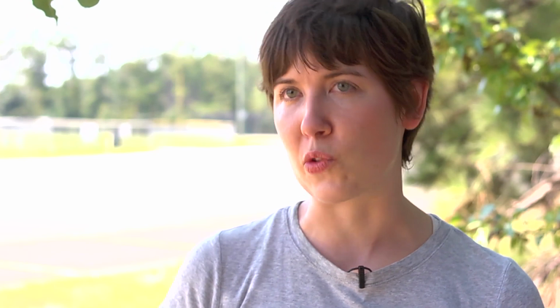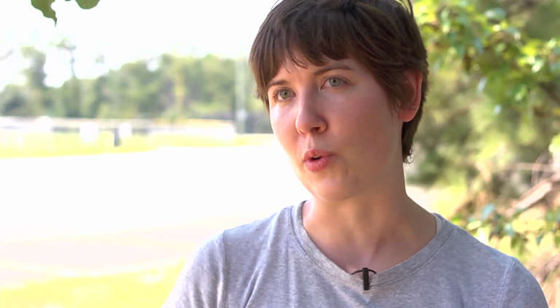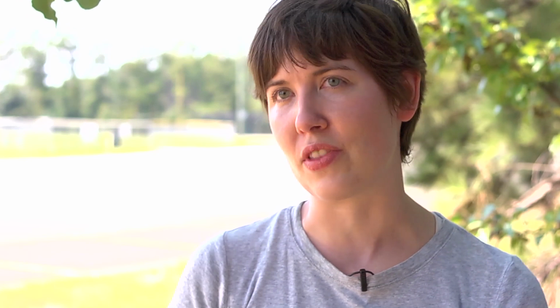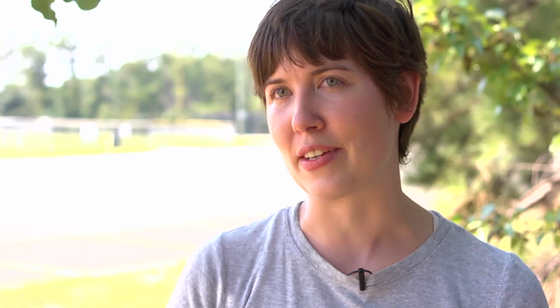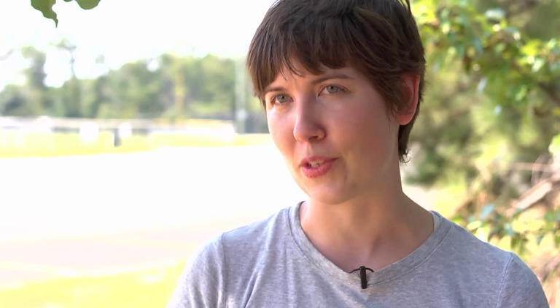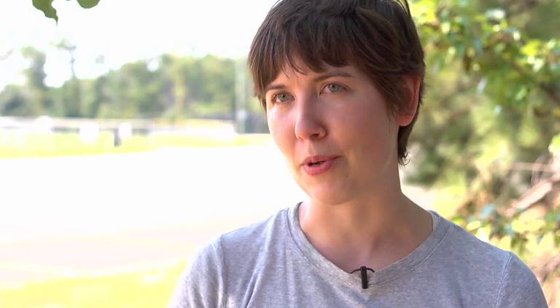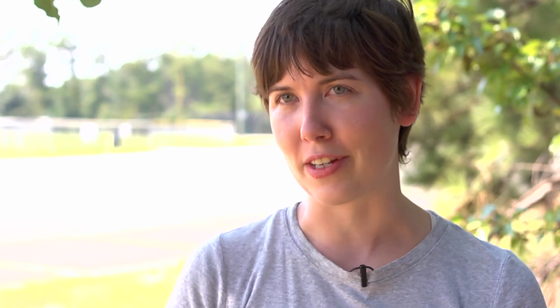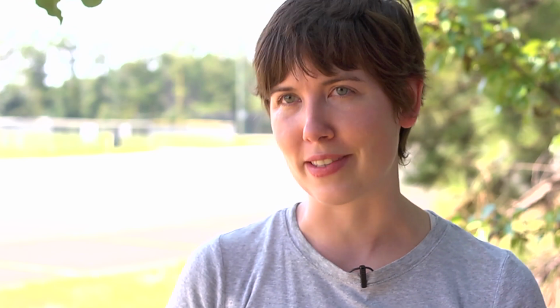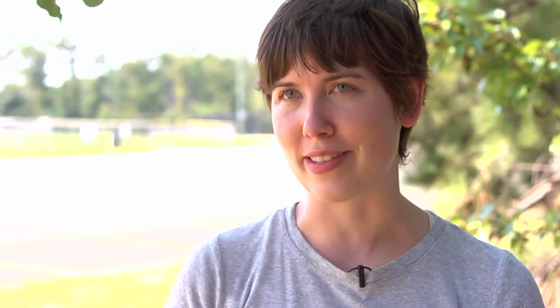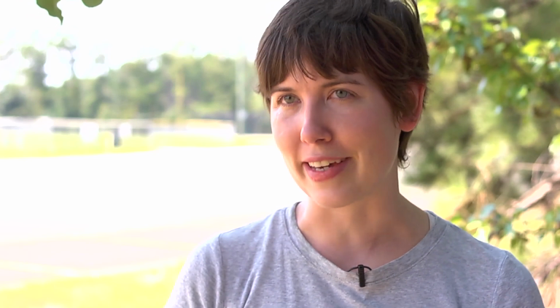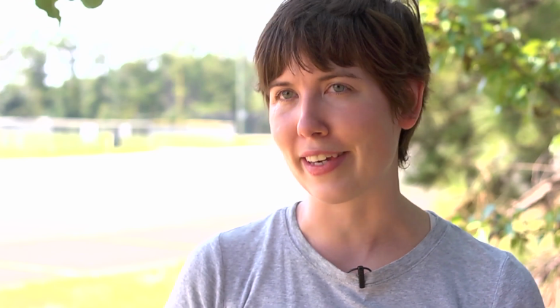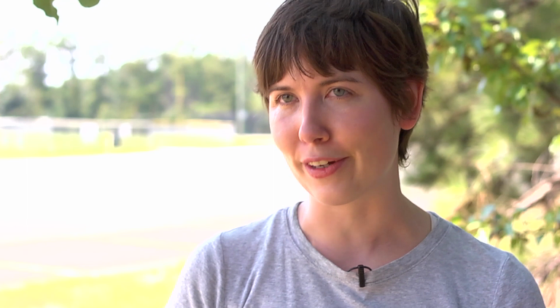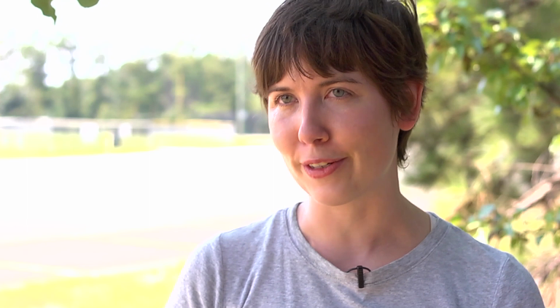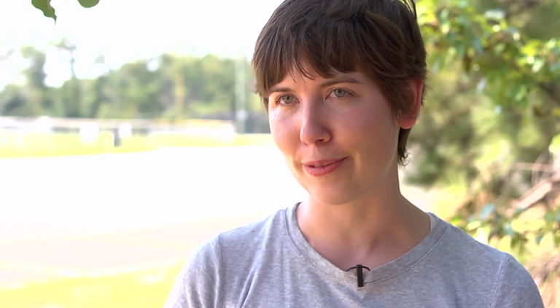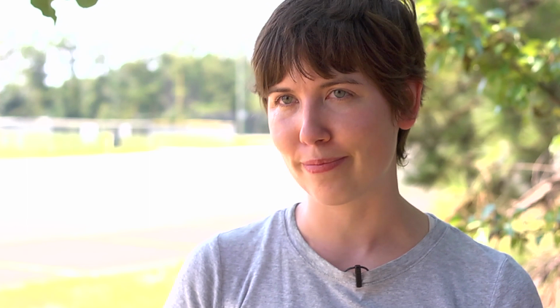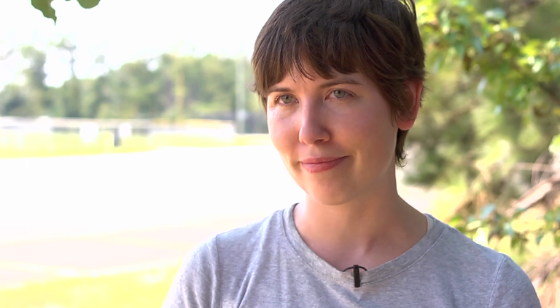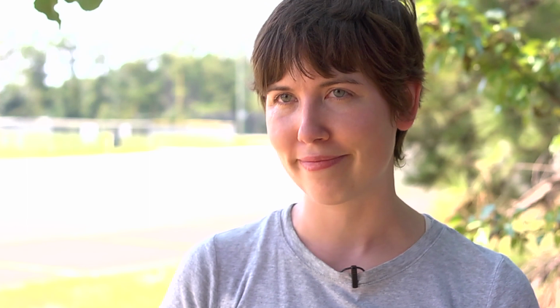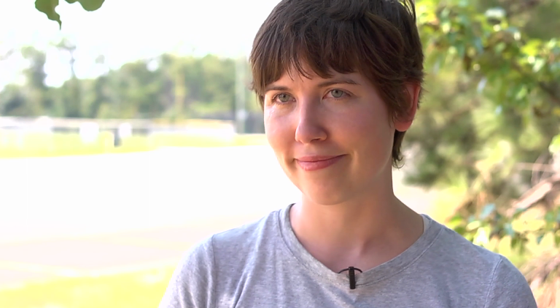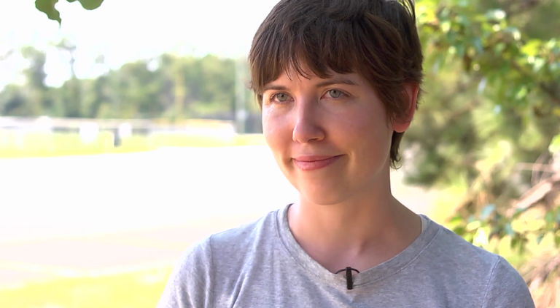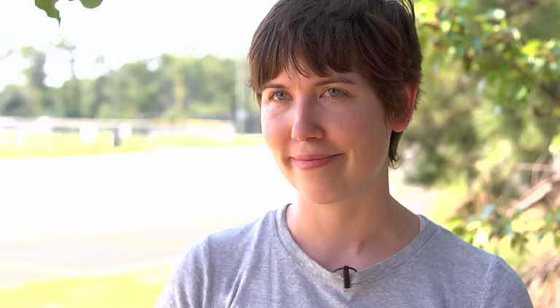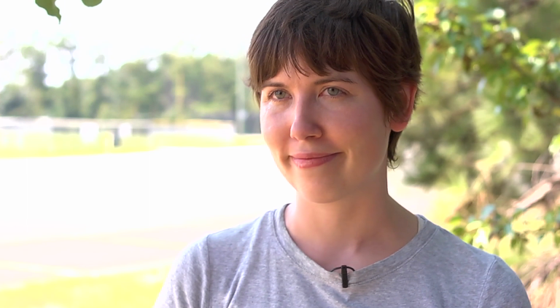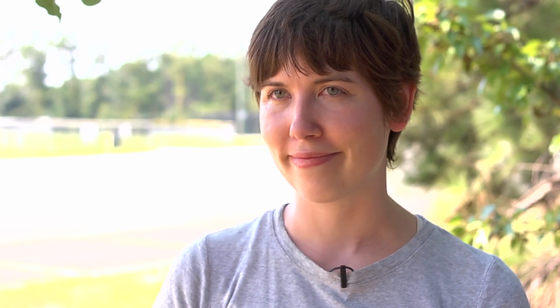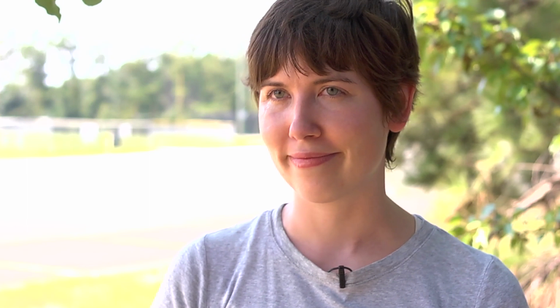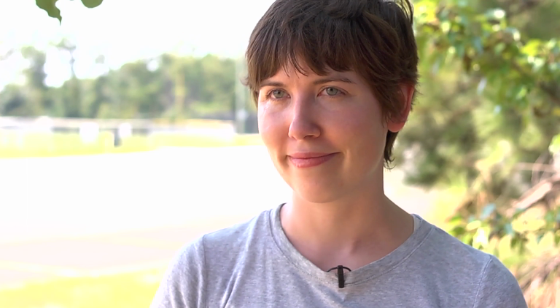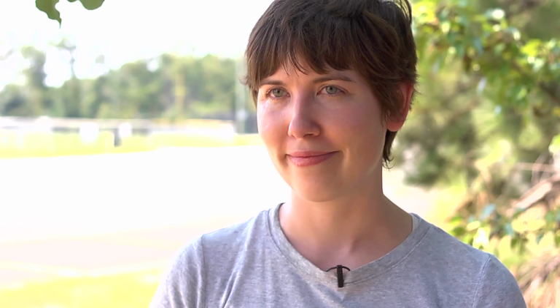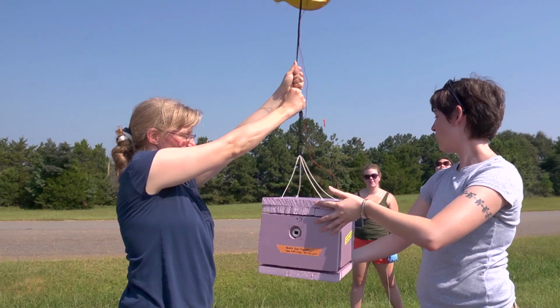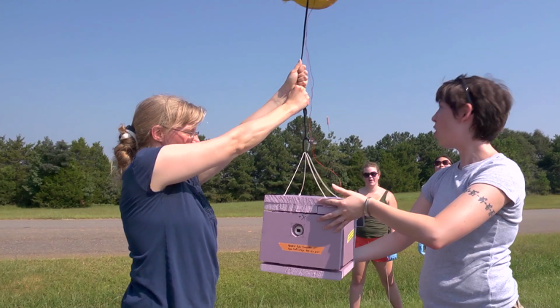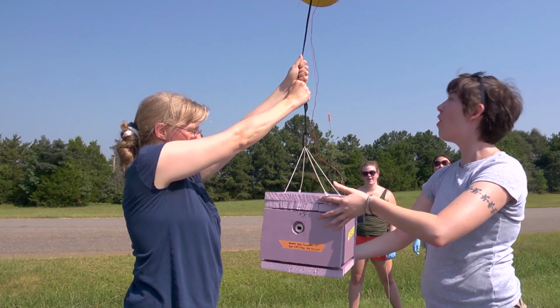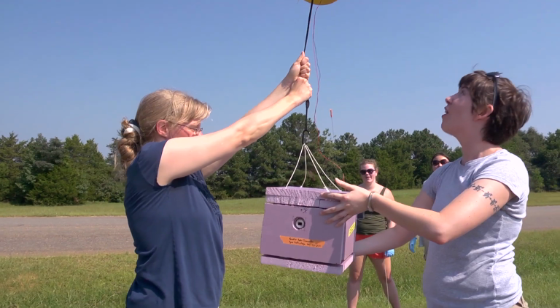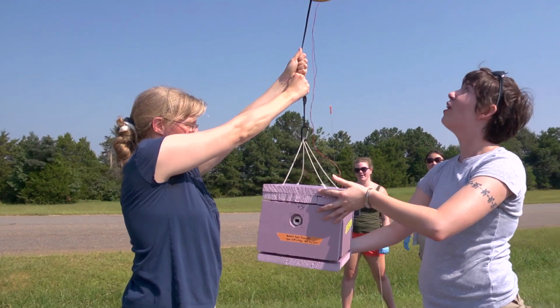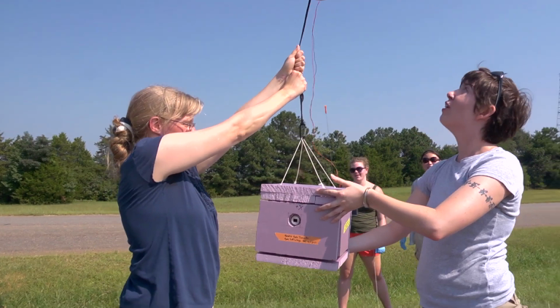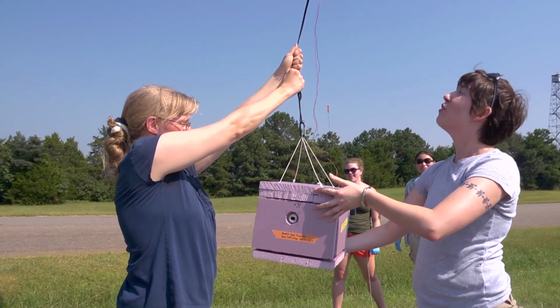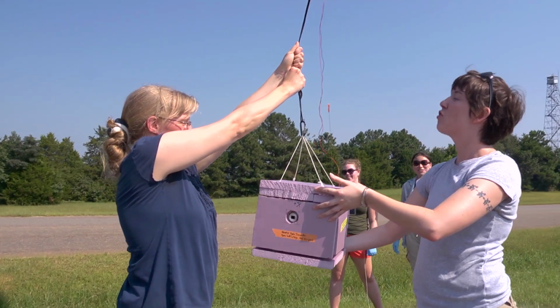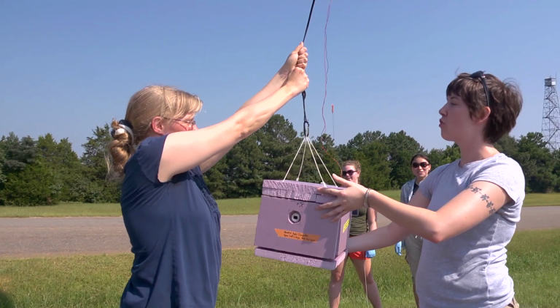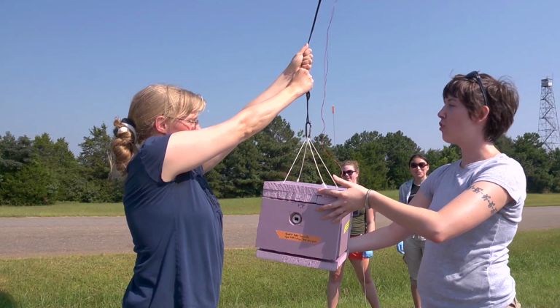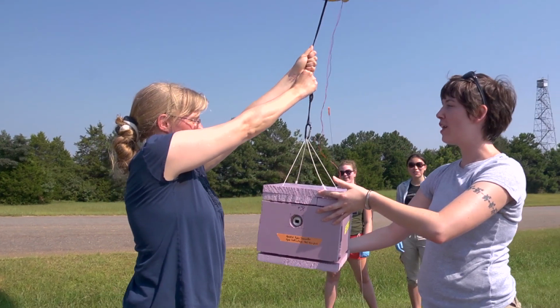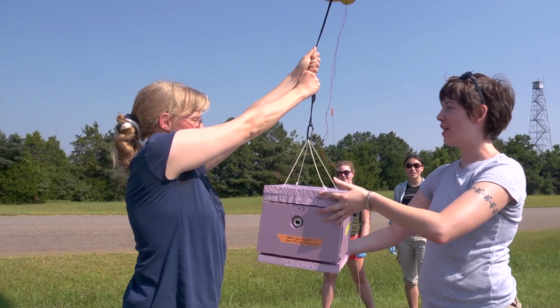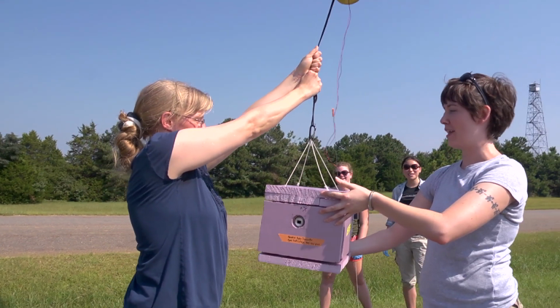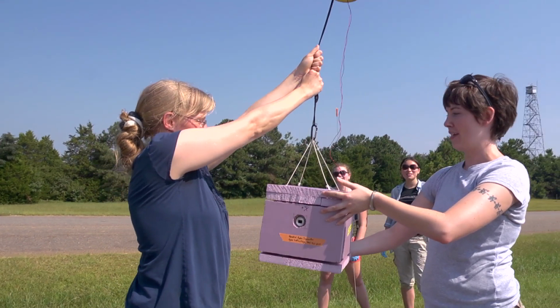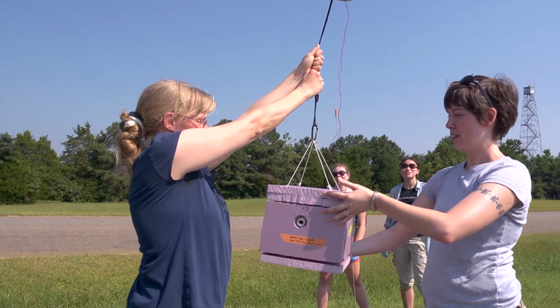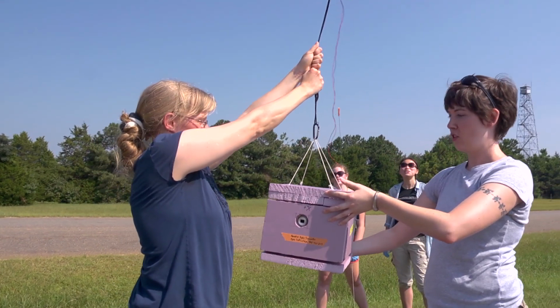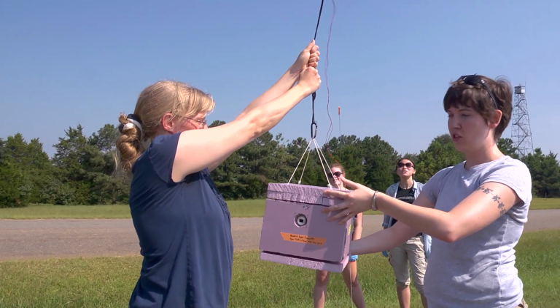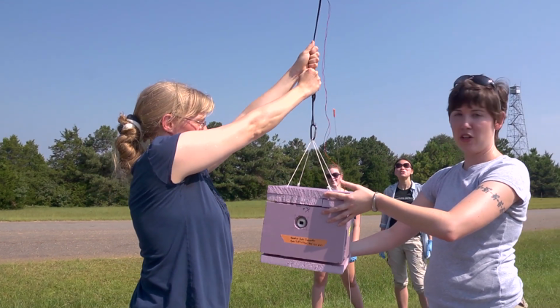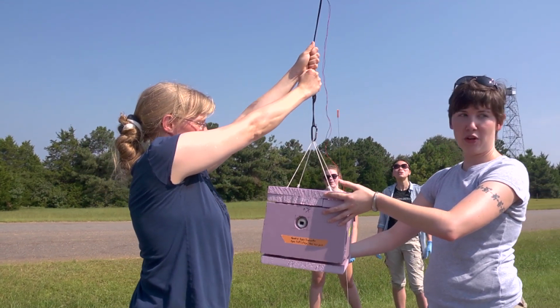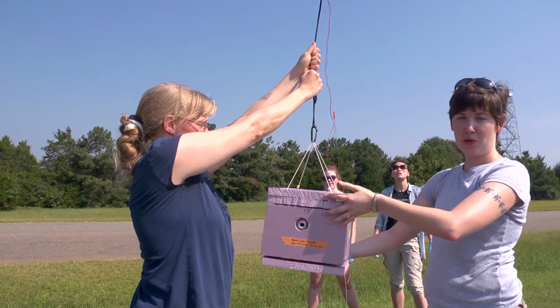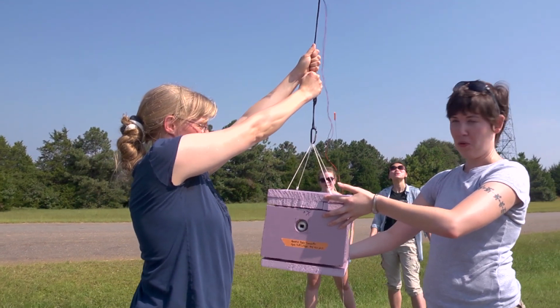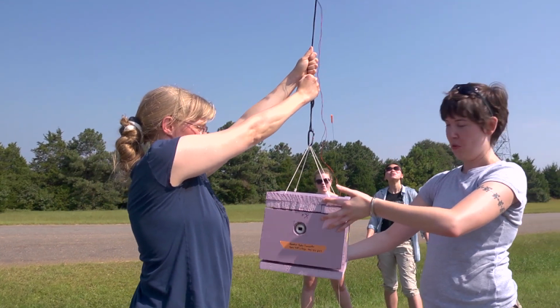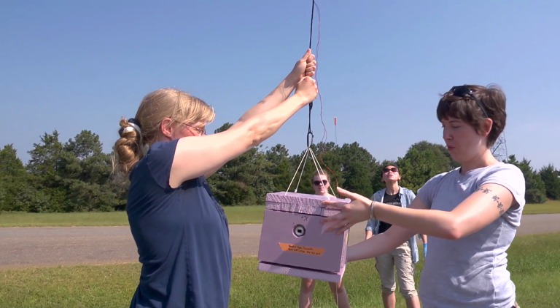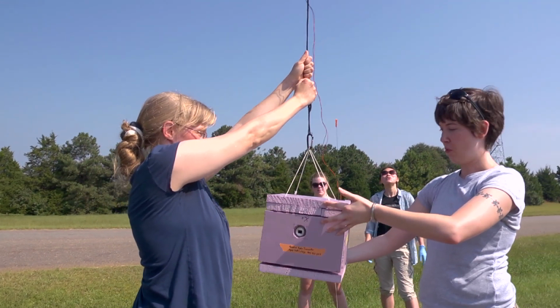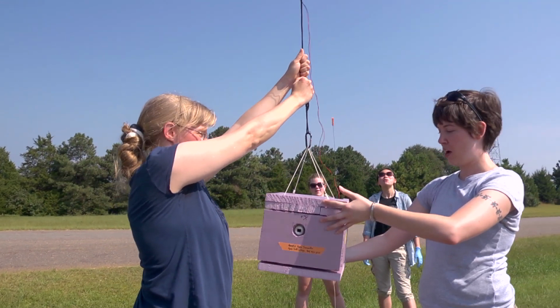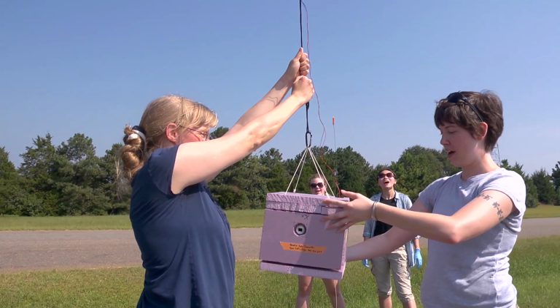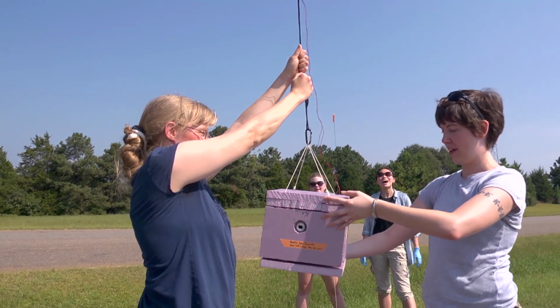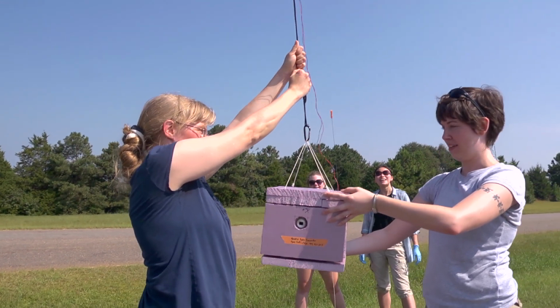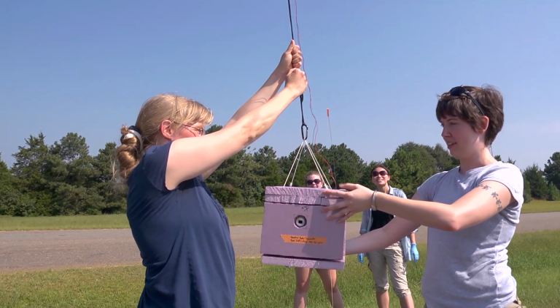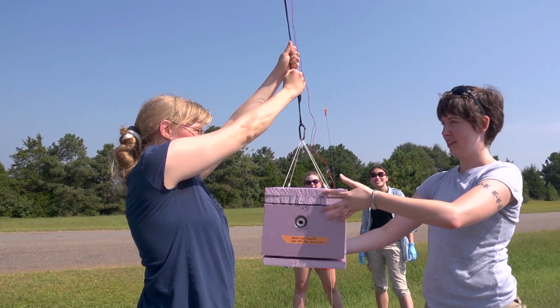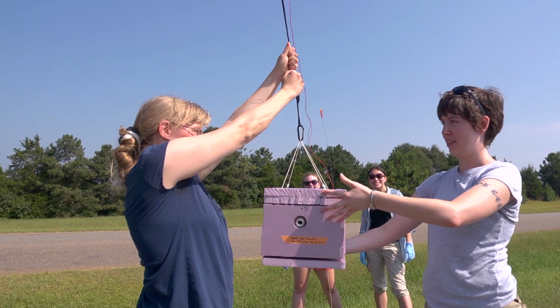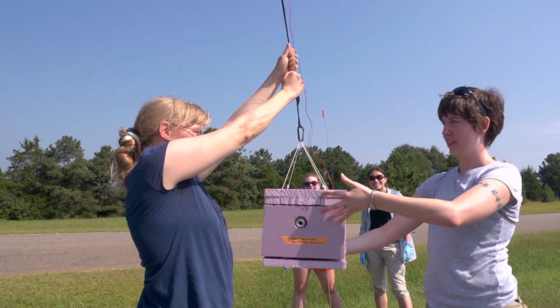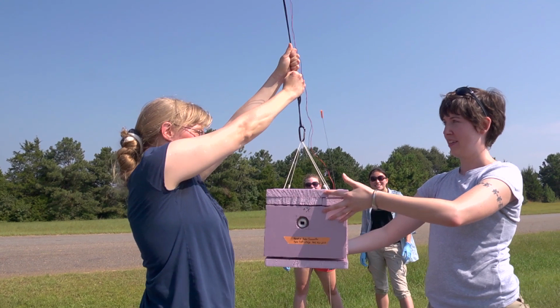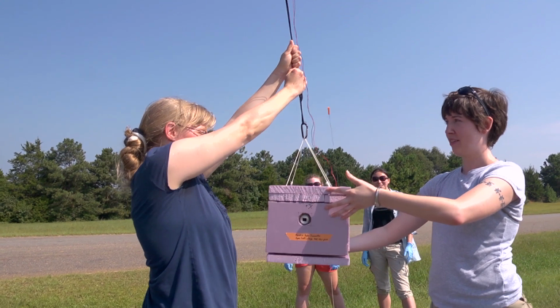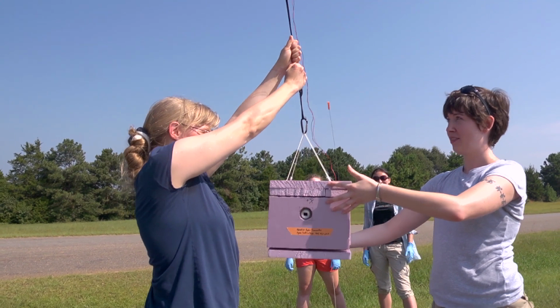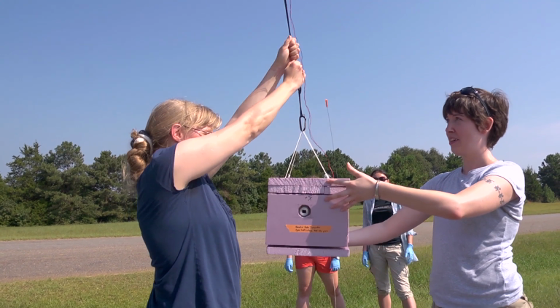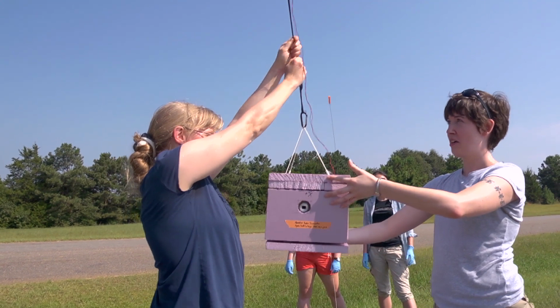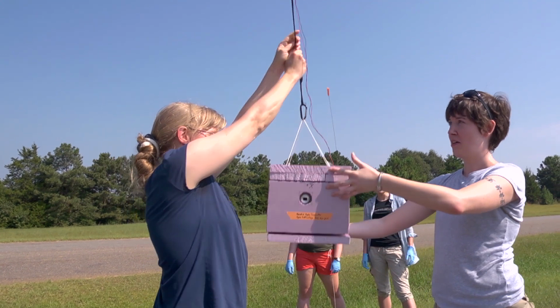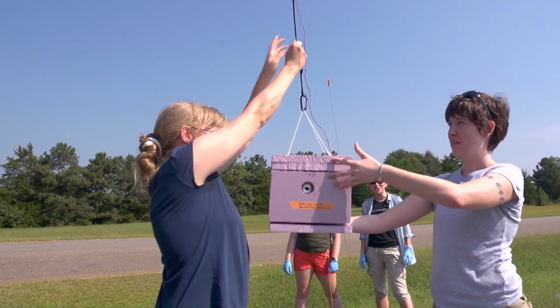In four, five, four, three, two, one — liftoff!